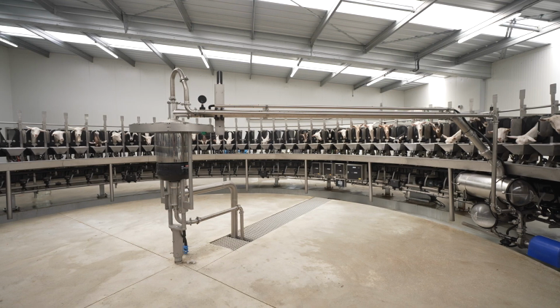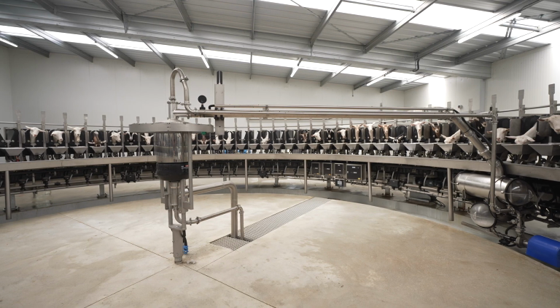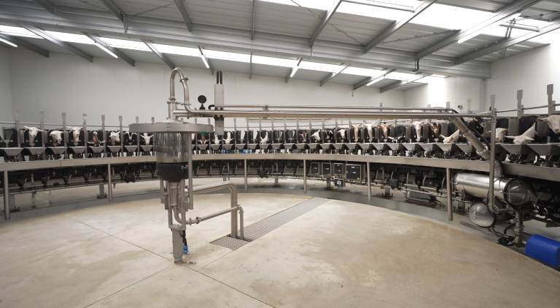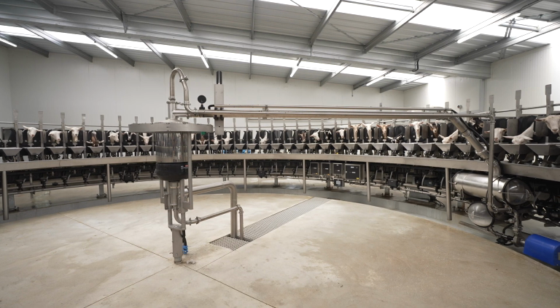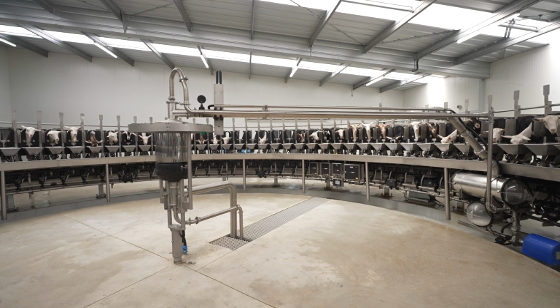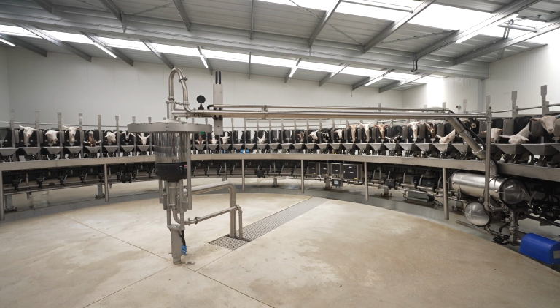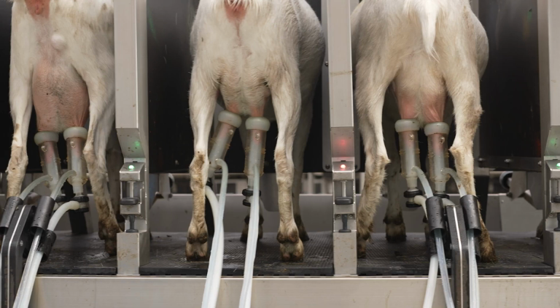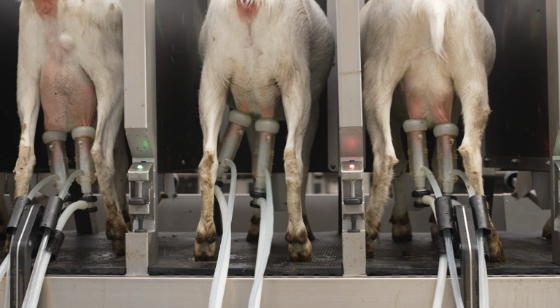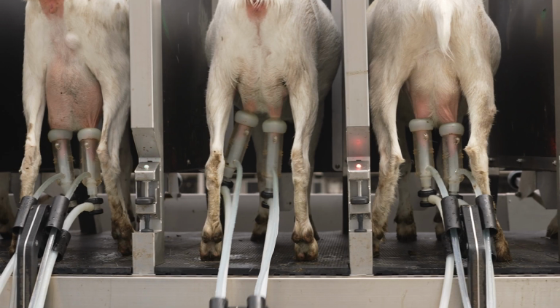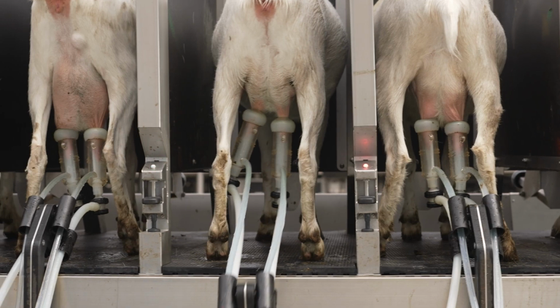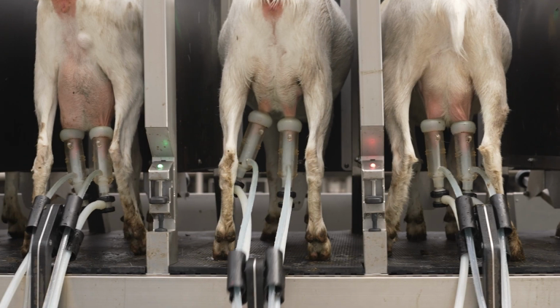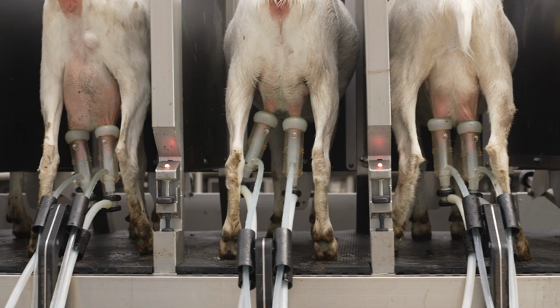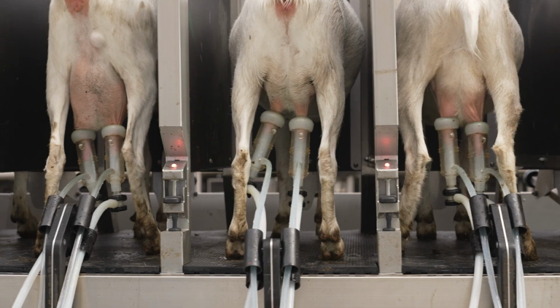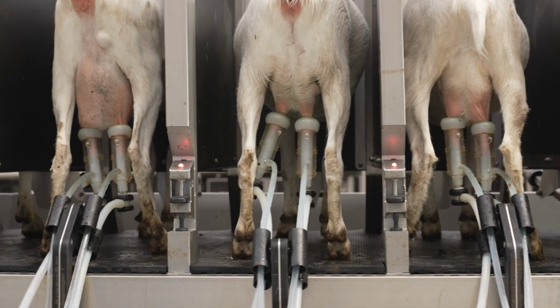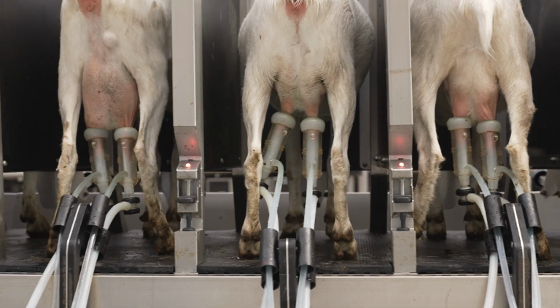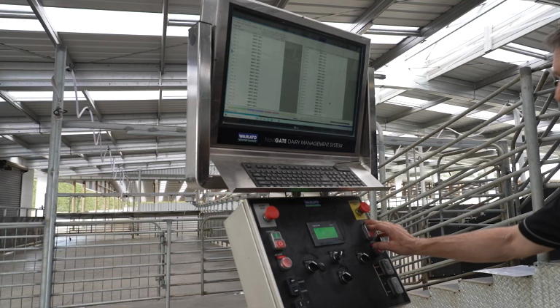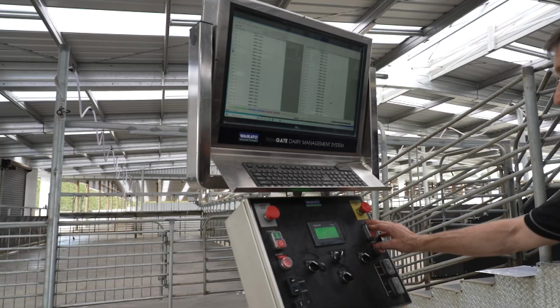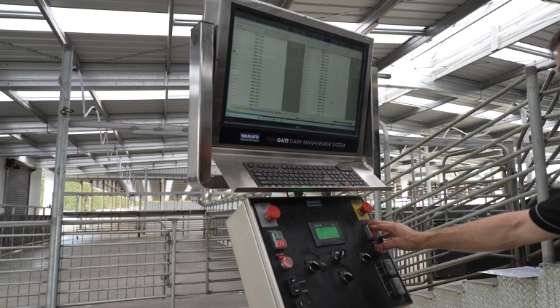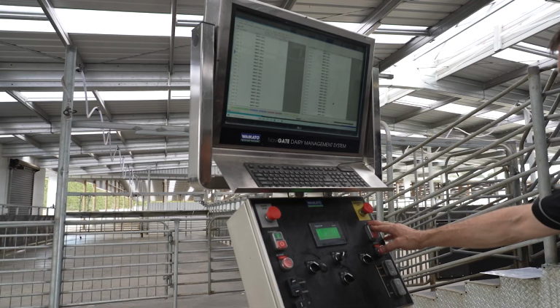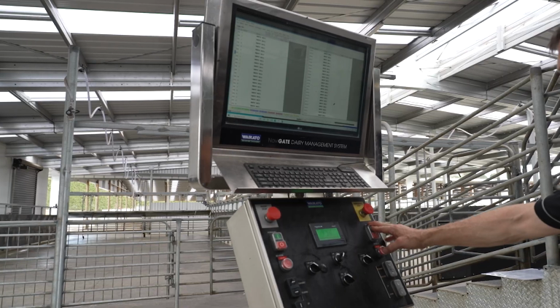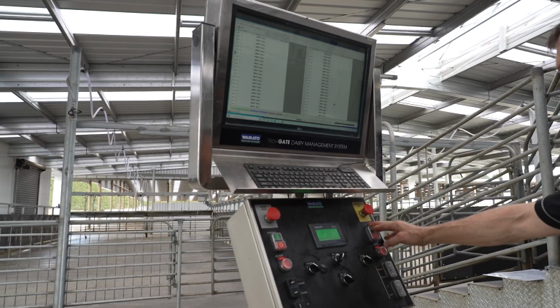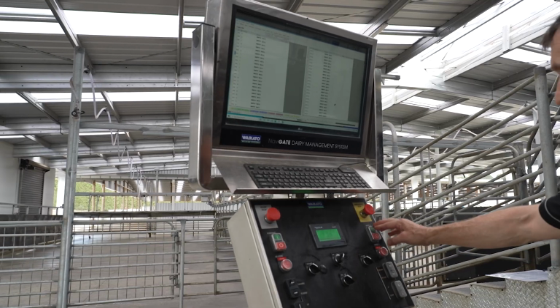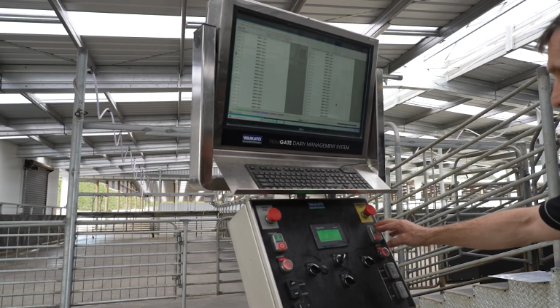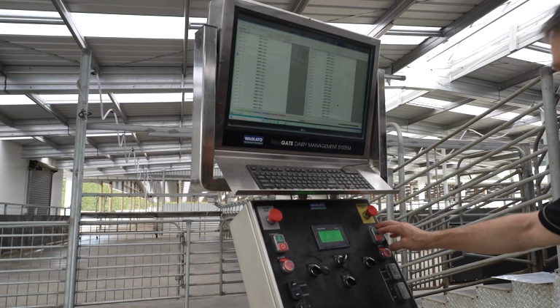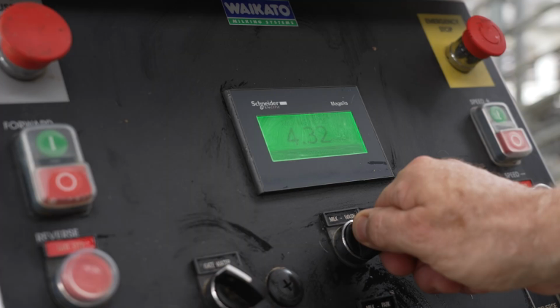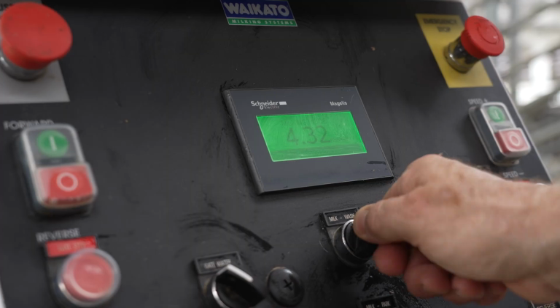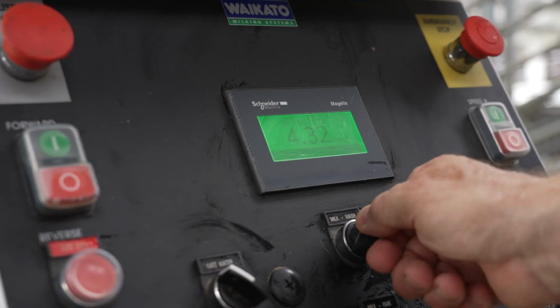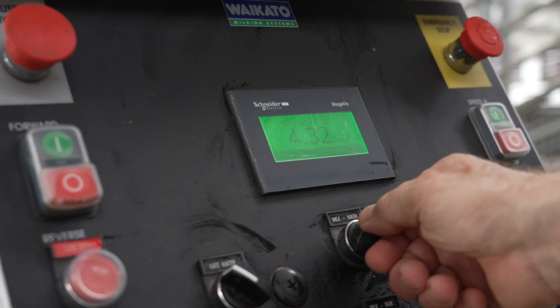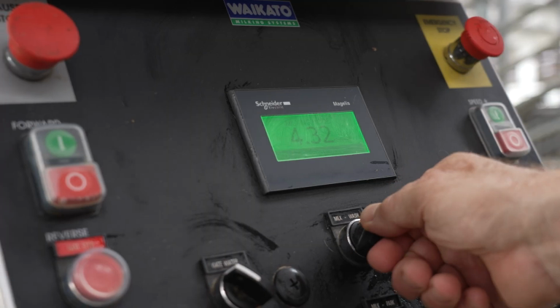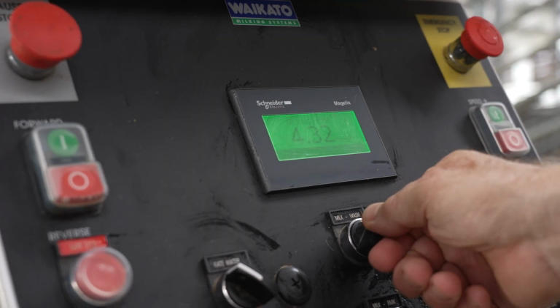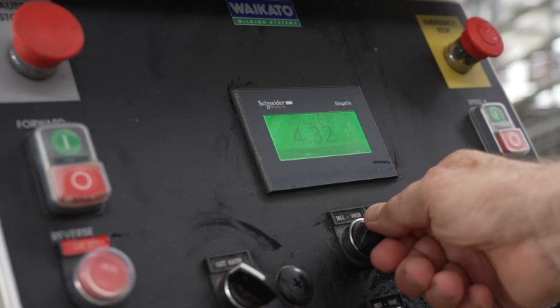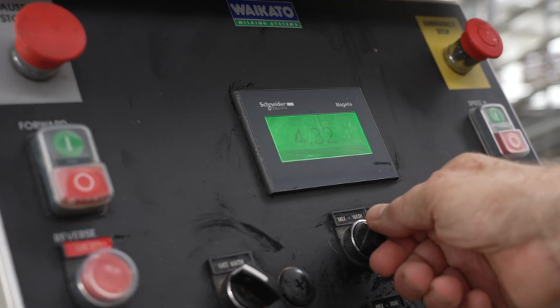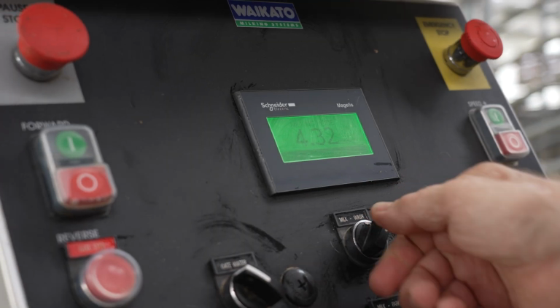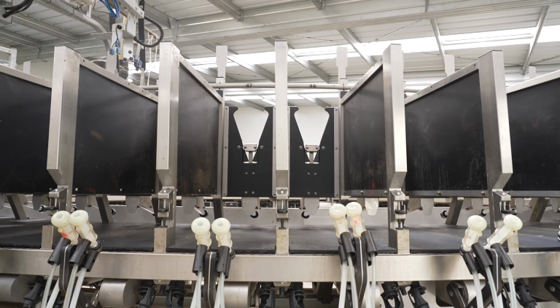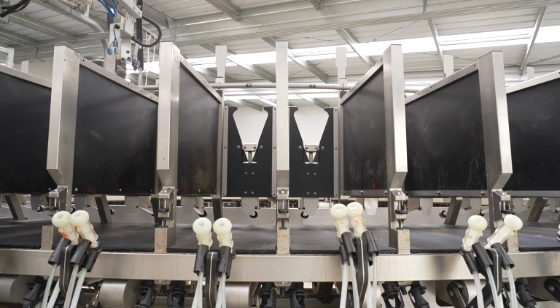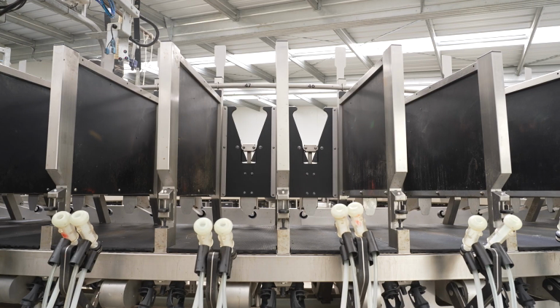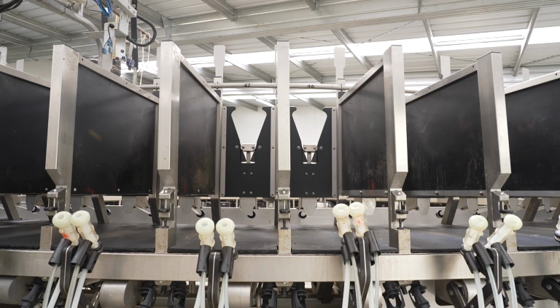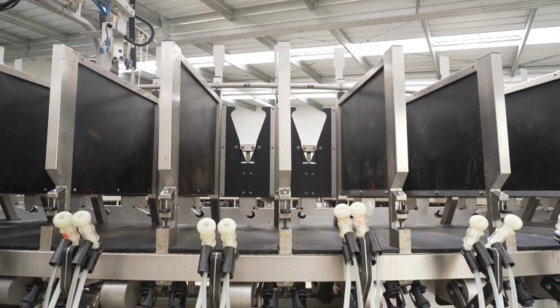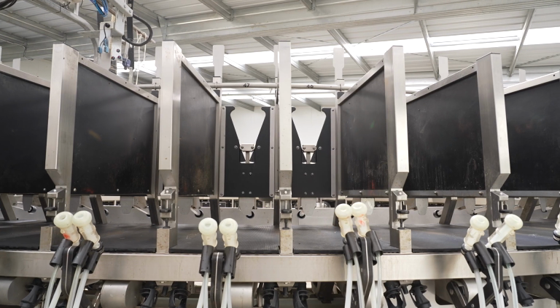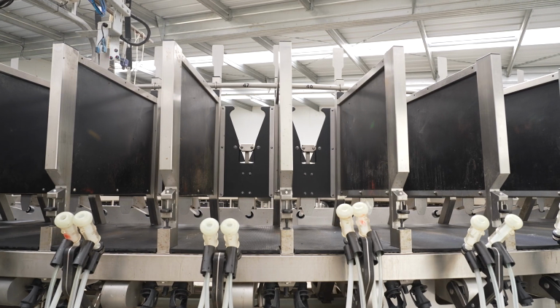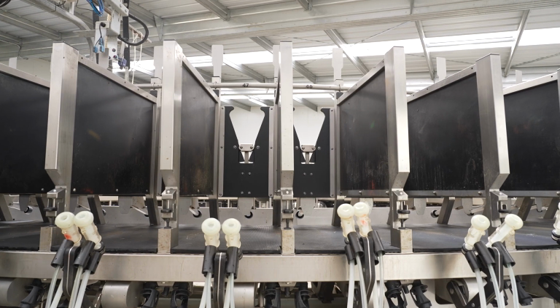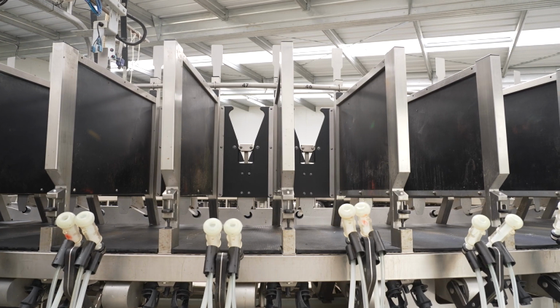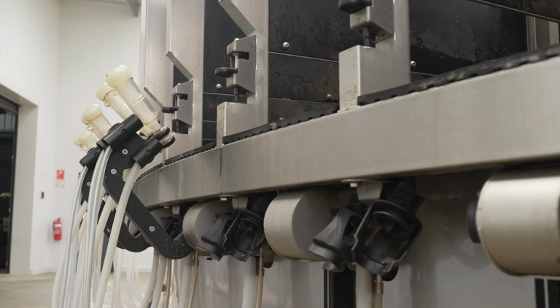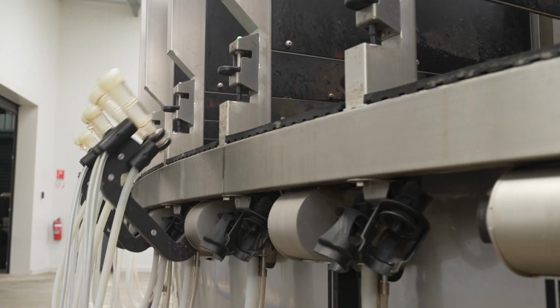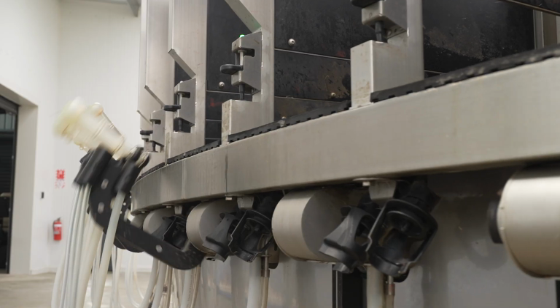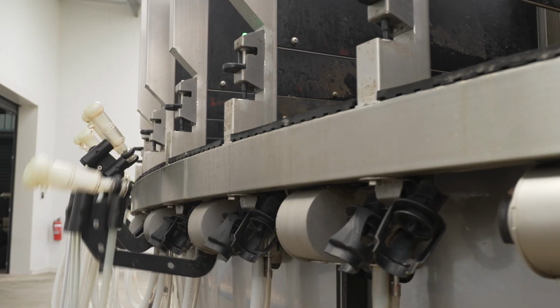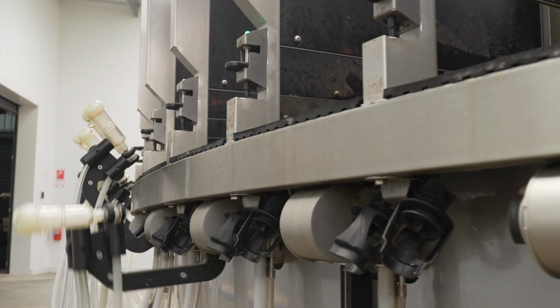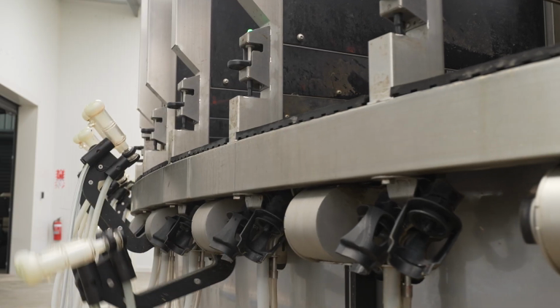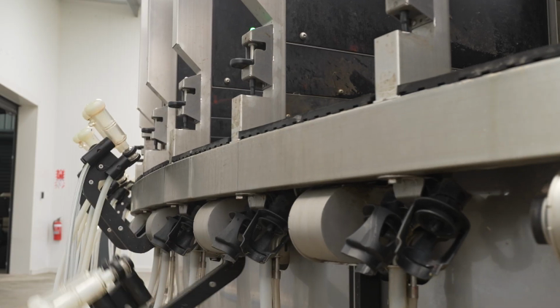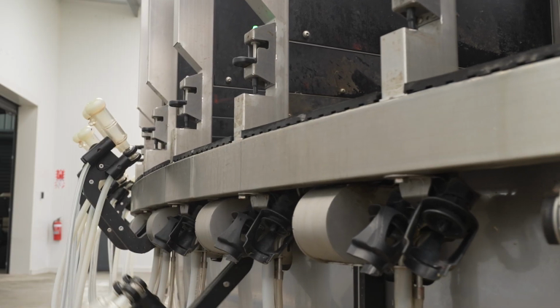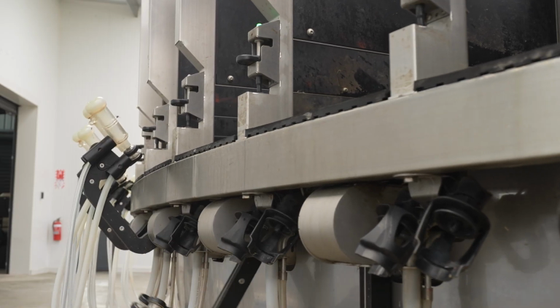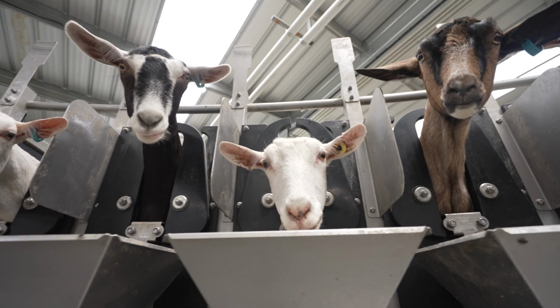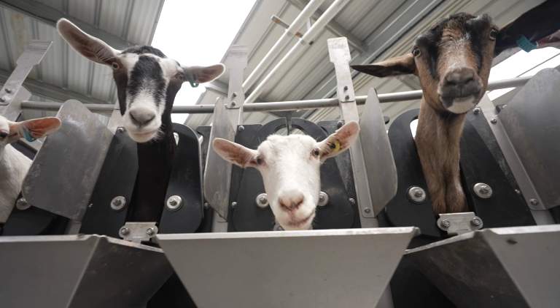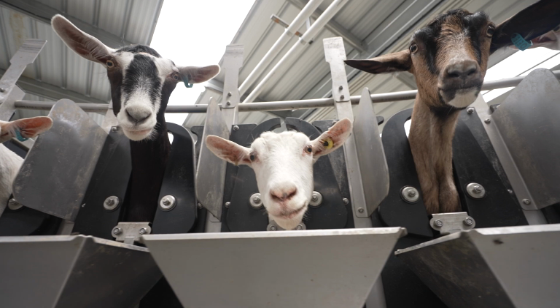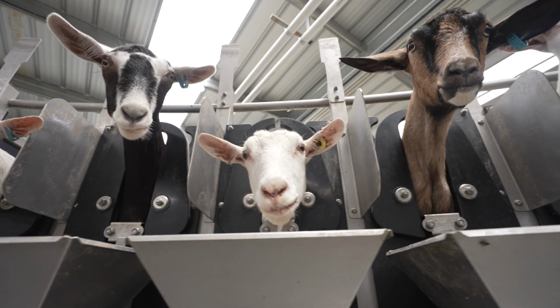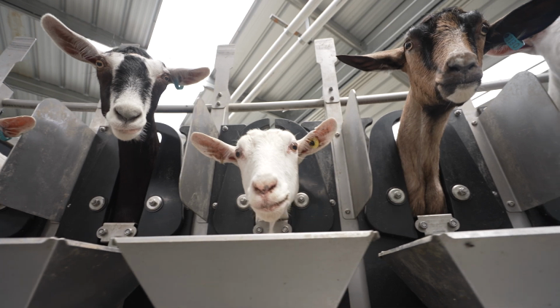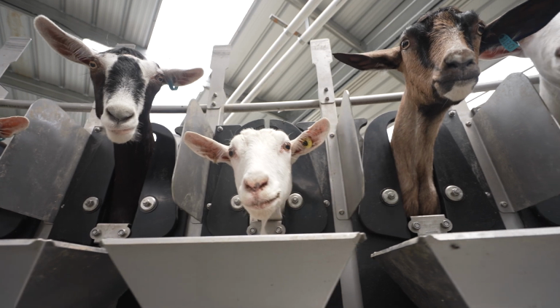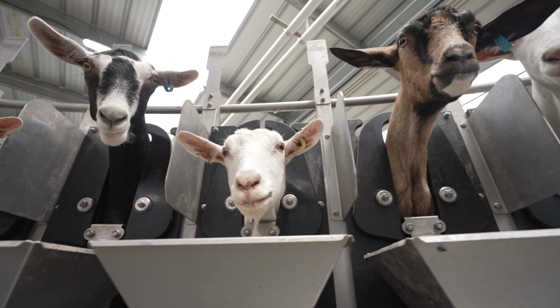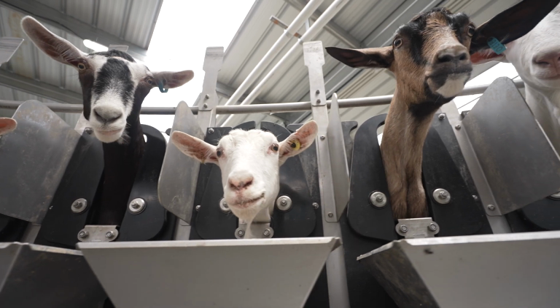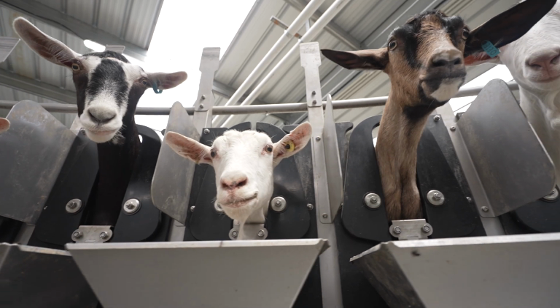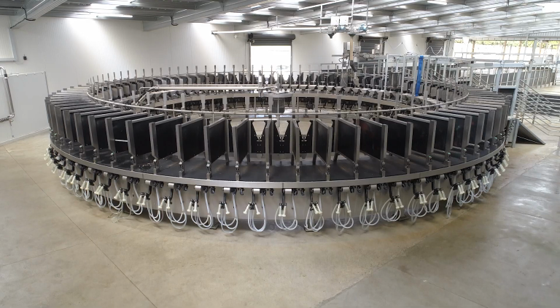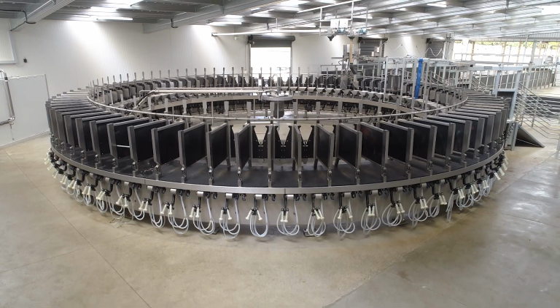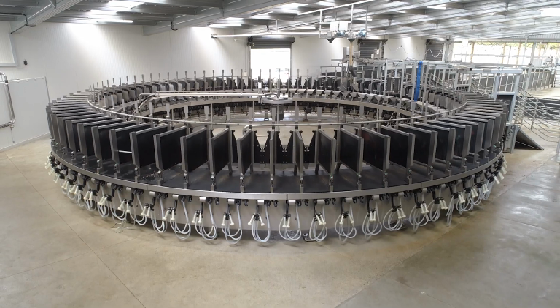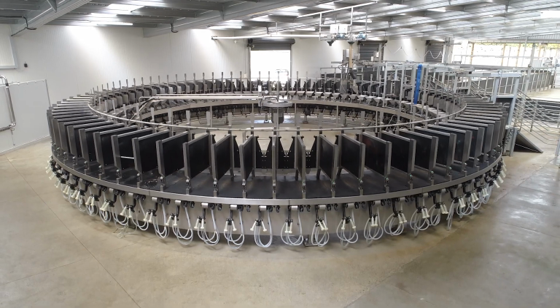There's a reason leading goat farmers are choosing the world's superior milking system, to improve their milking performance and grow the value of their dairy.